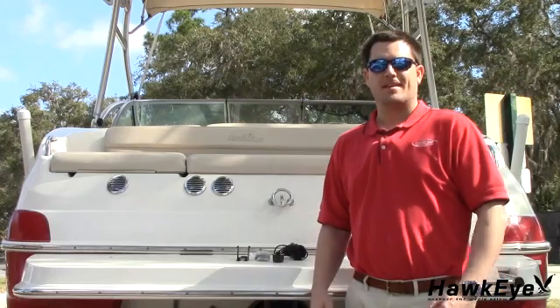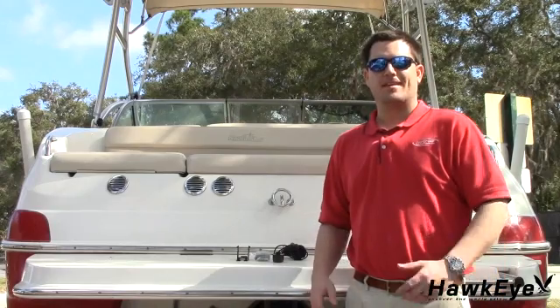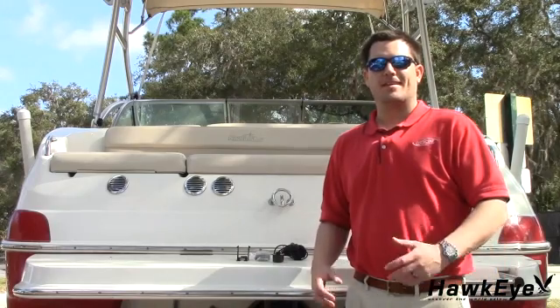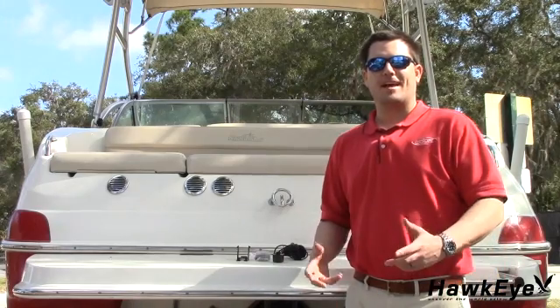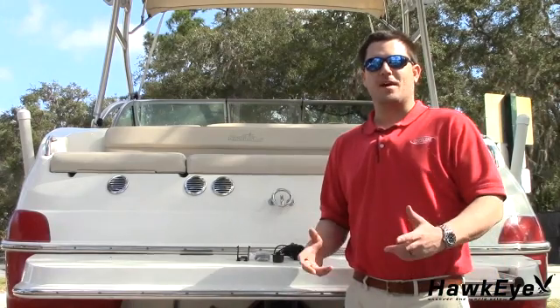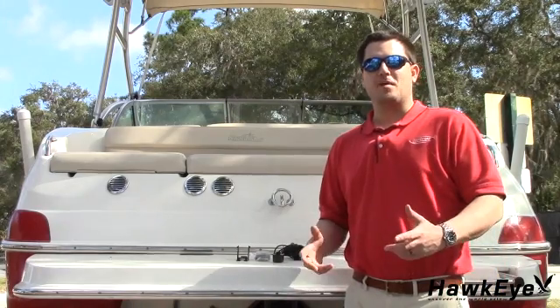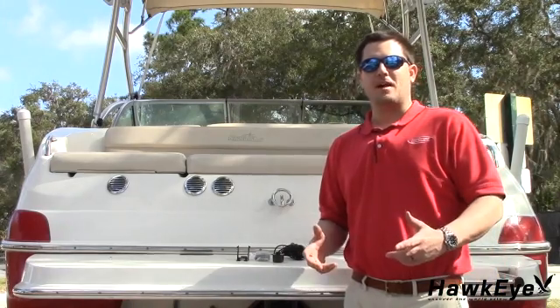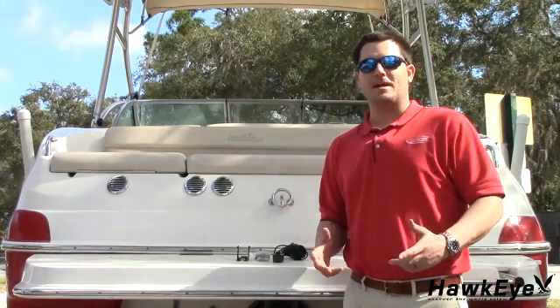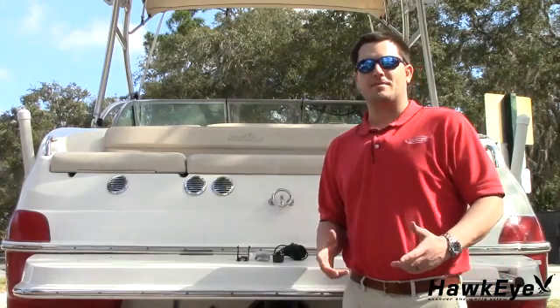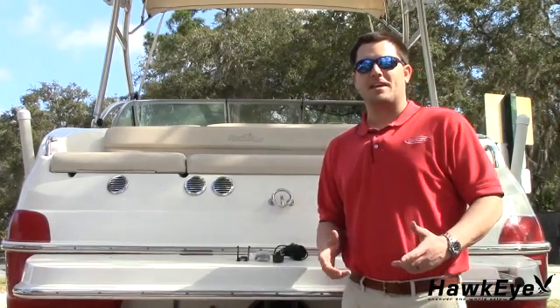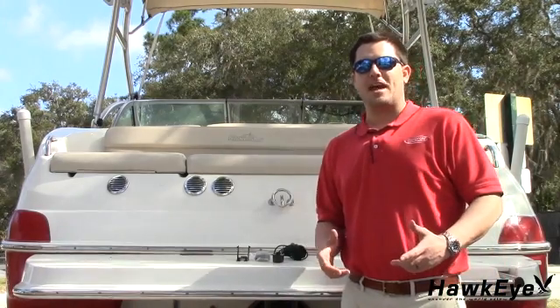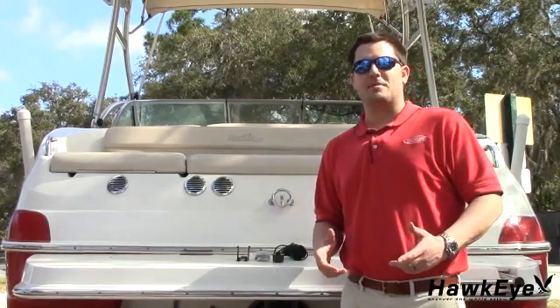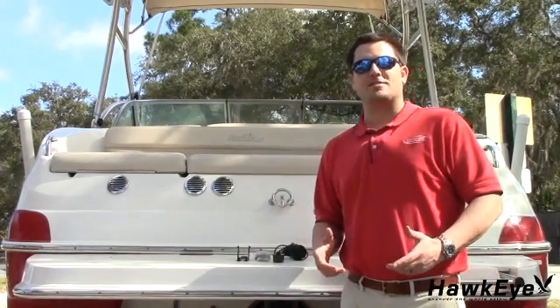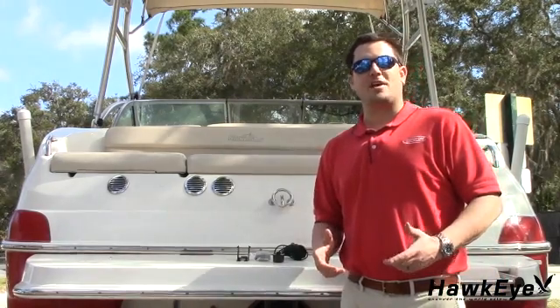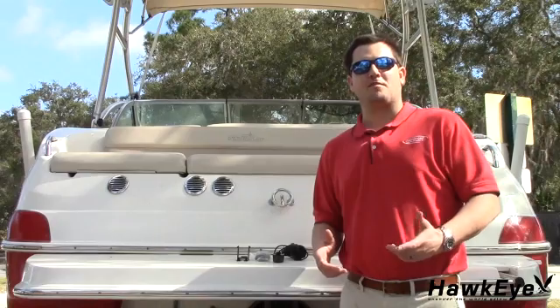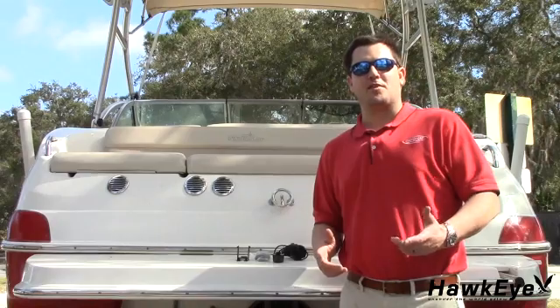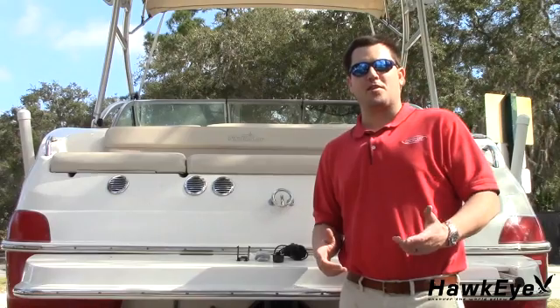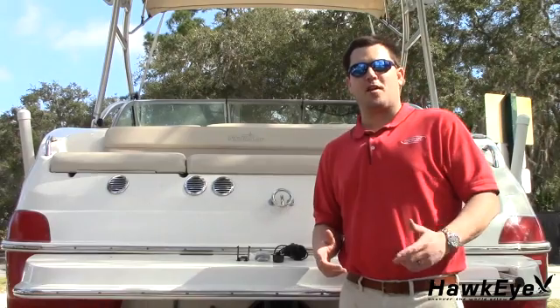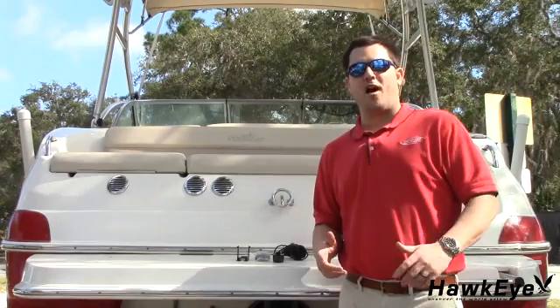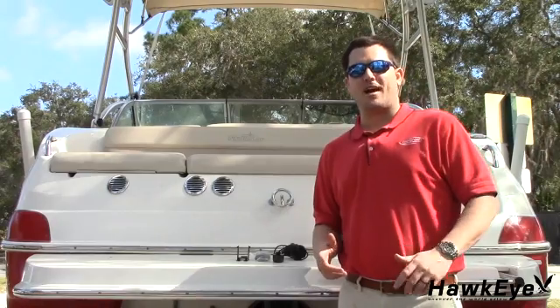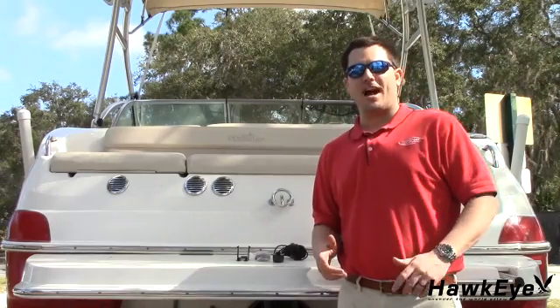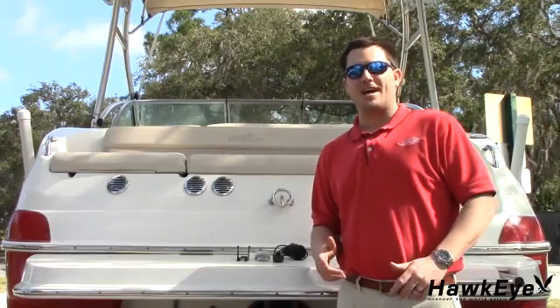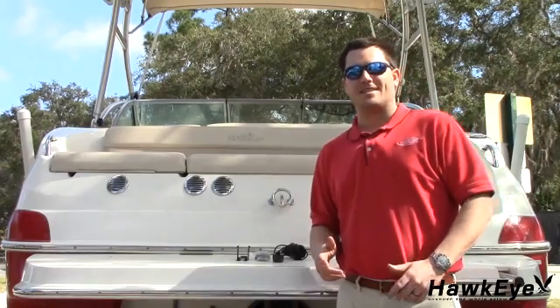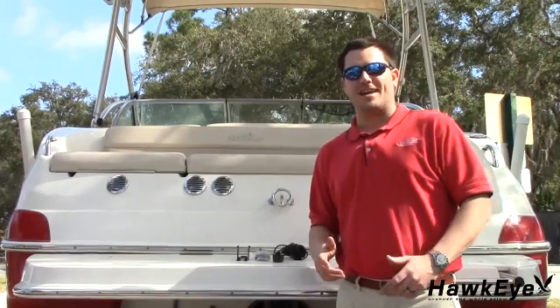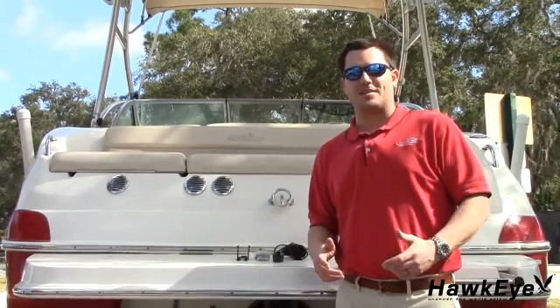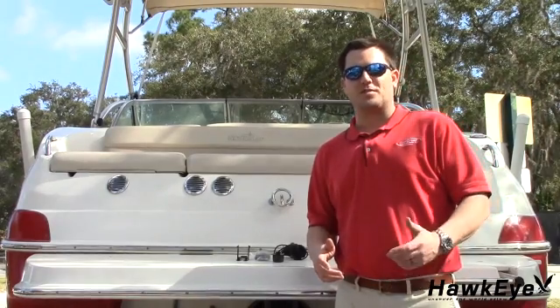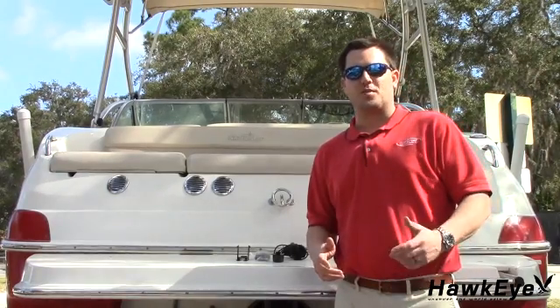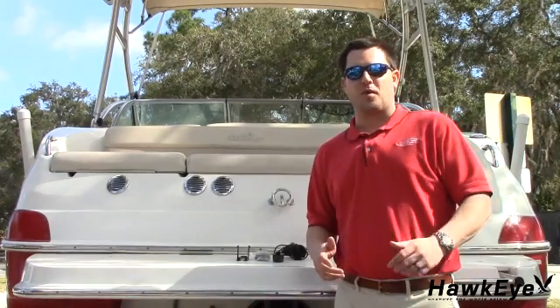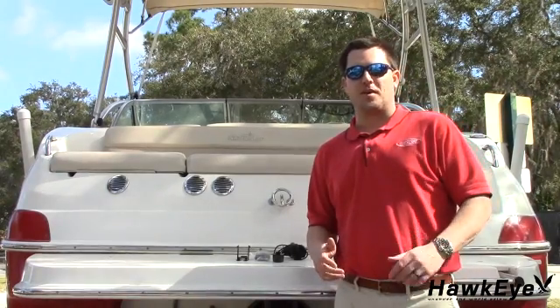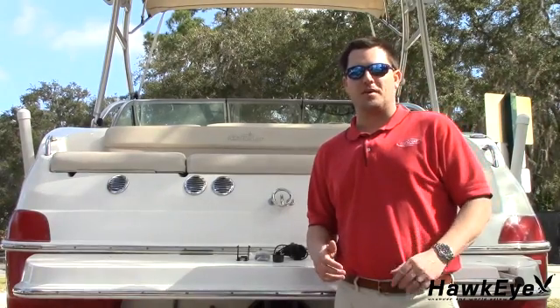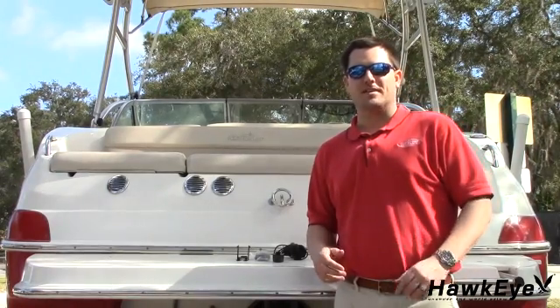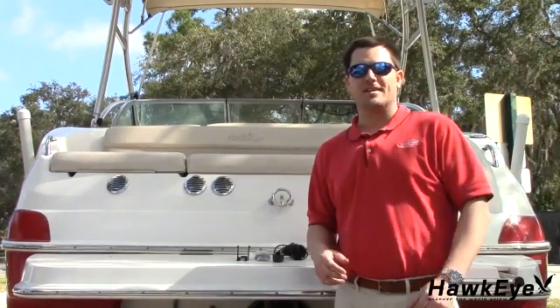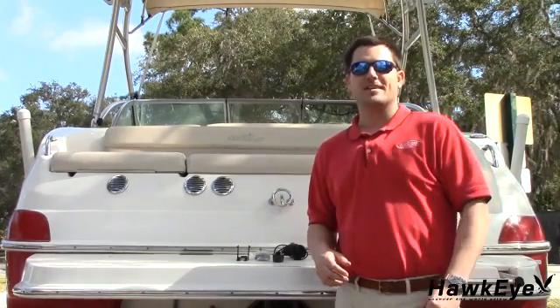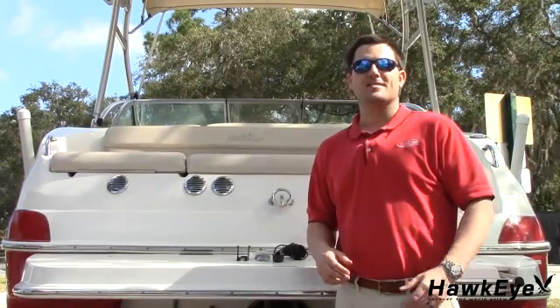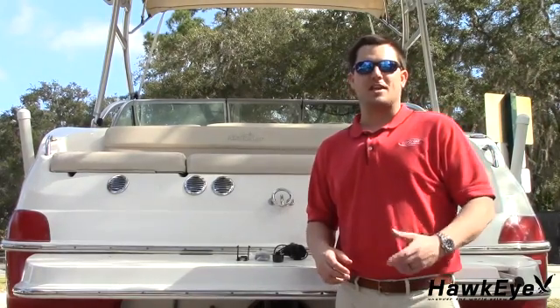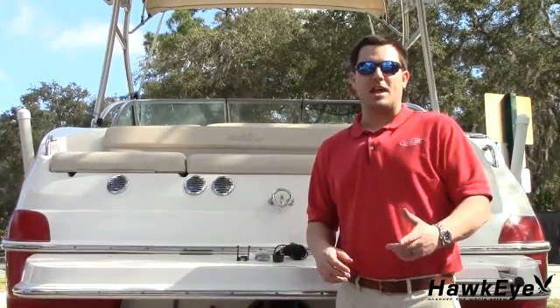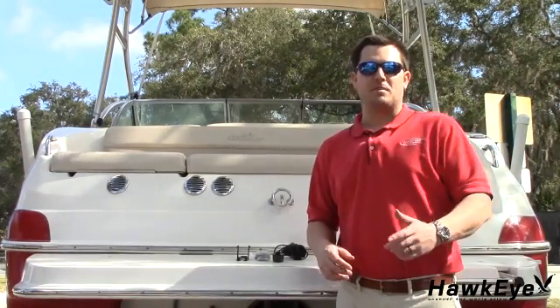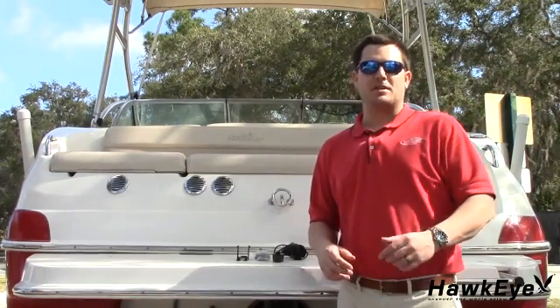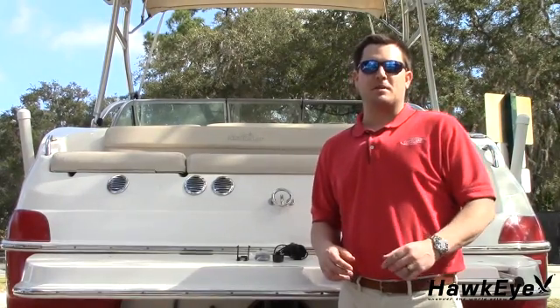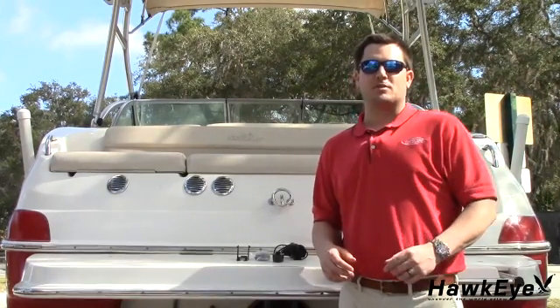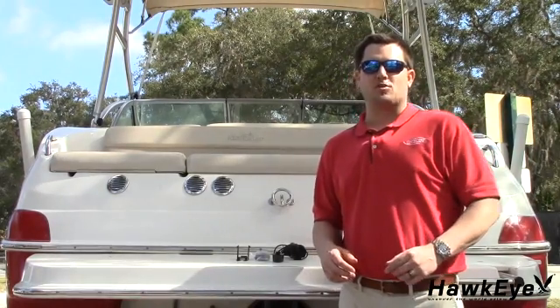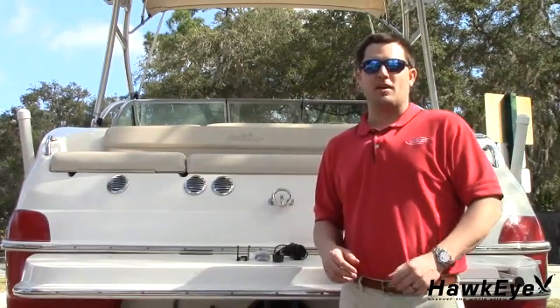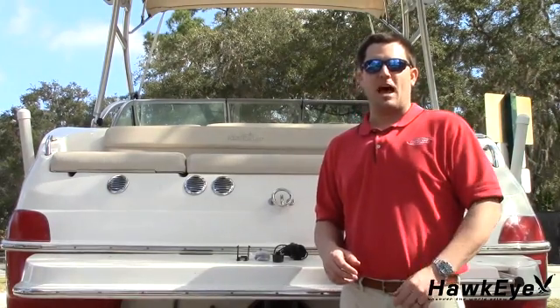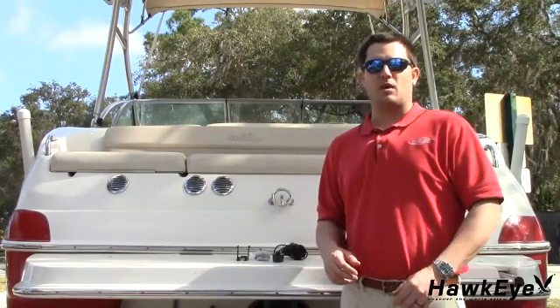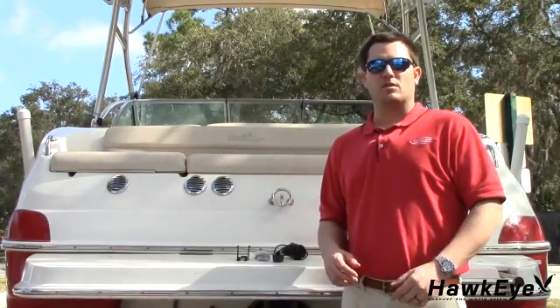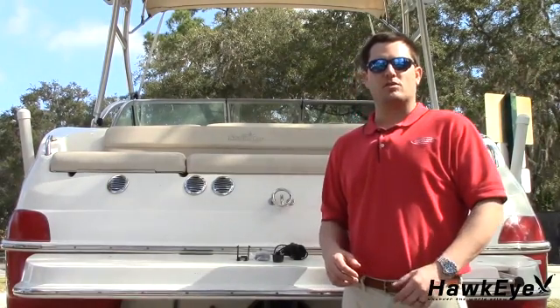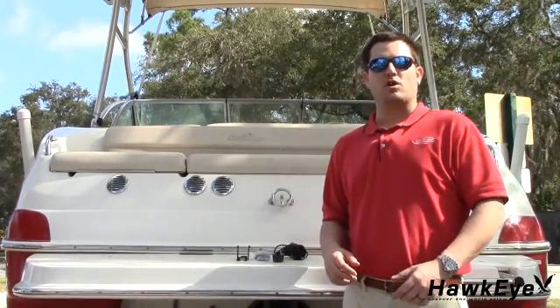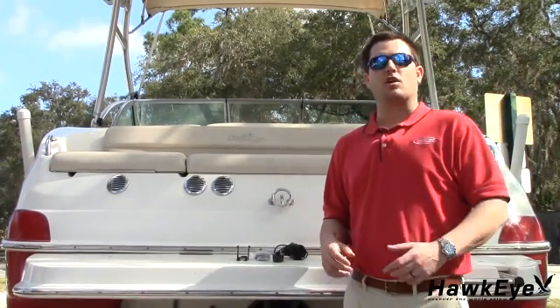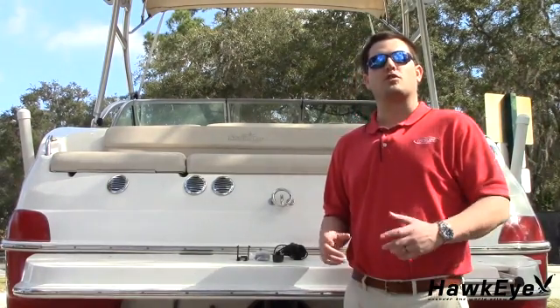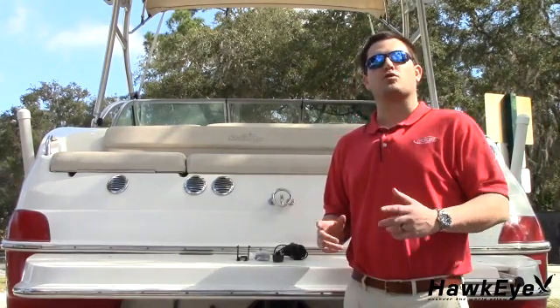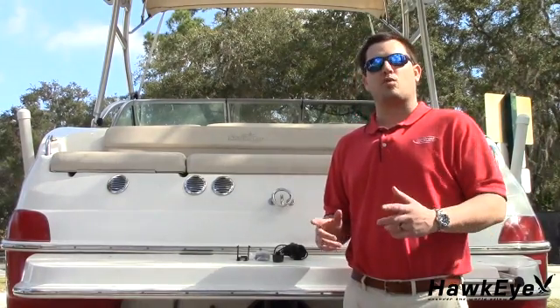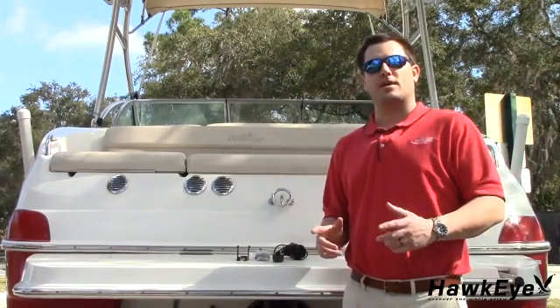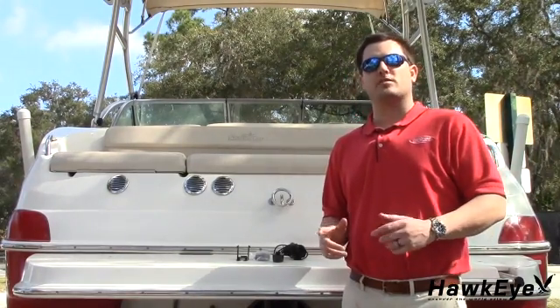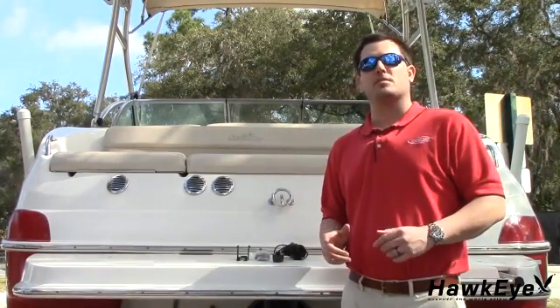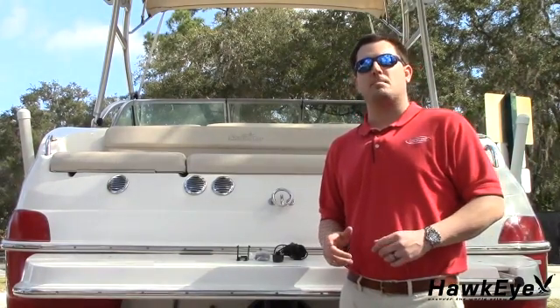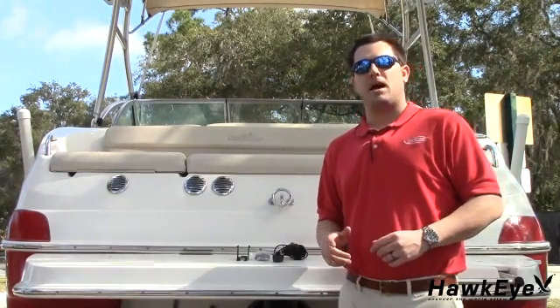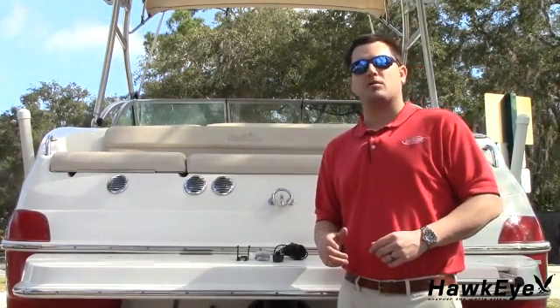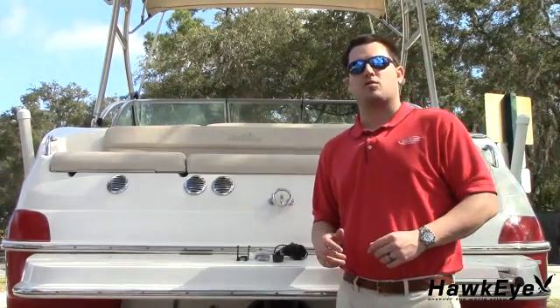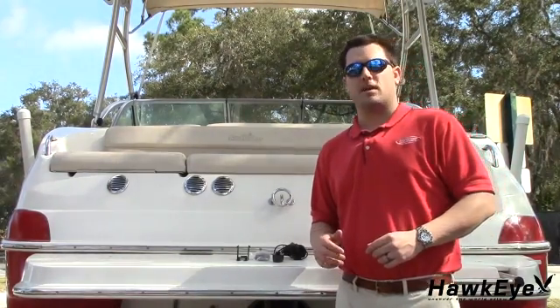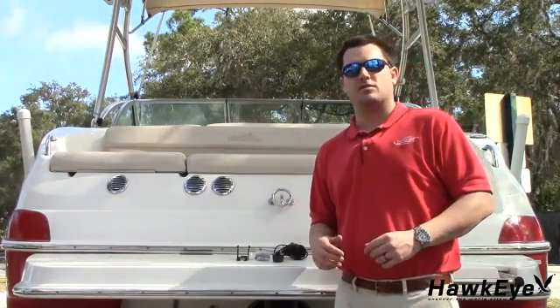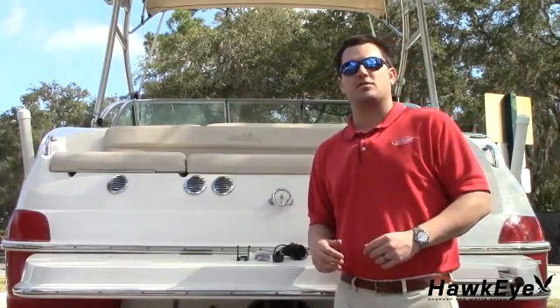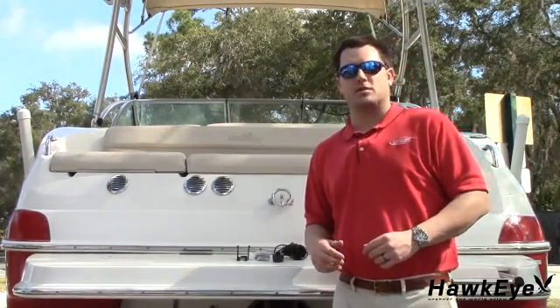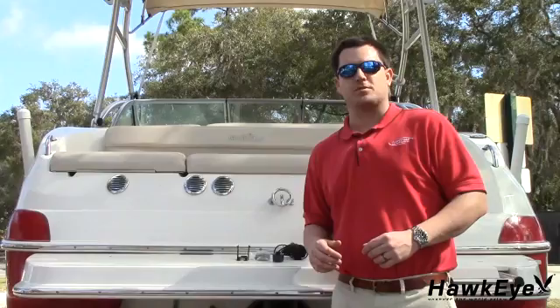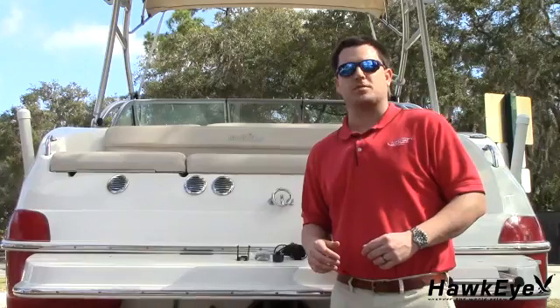Hello, my name is Gabe, and it's time for another Hawkeye Tech Tutorial. Today, I'm going to demonstrate how to install a transom mount transducer.